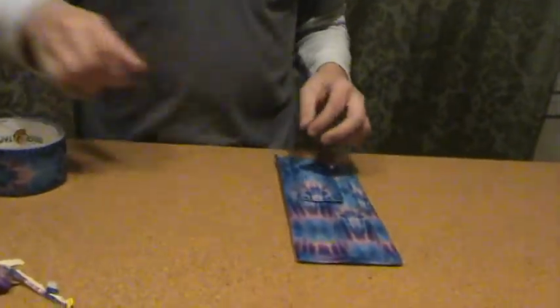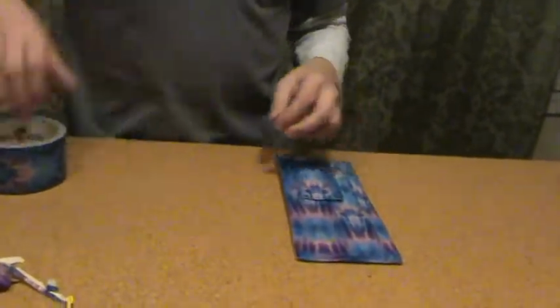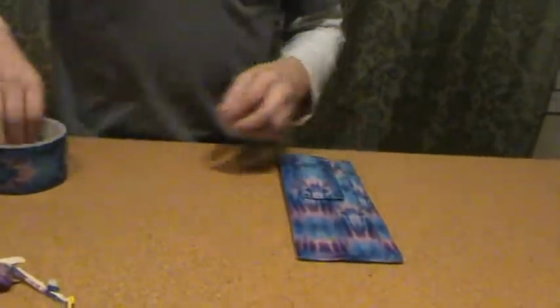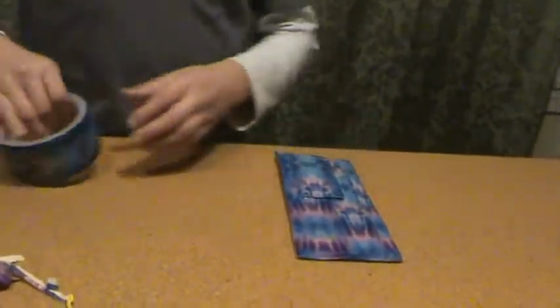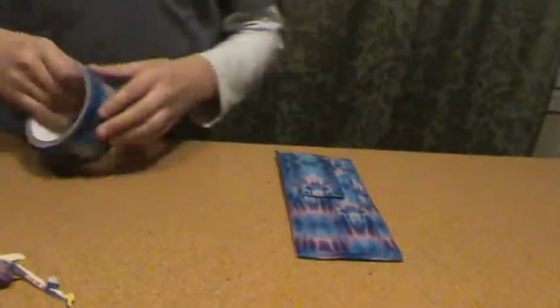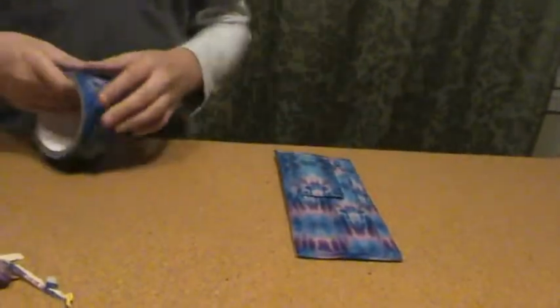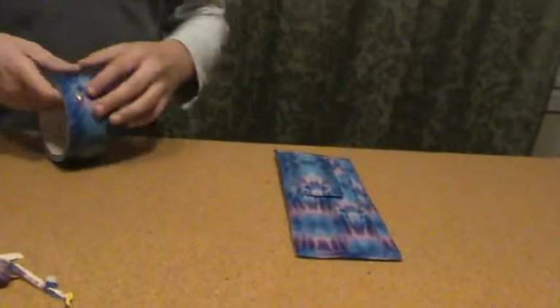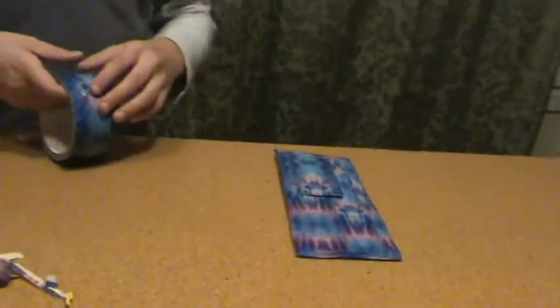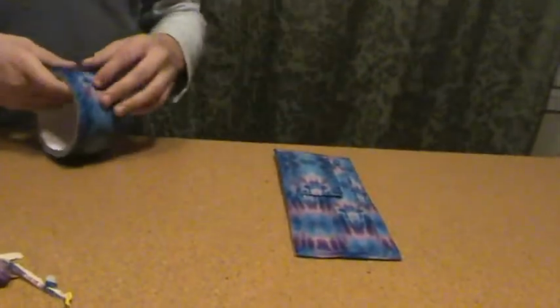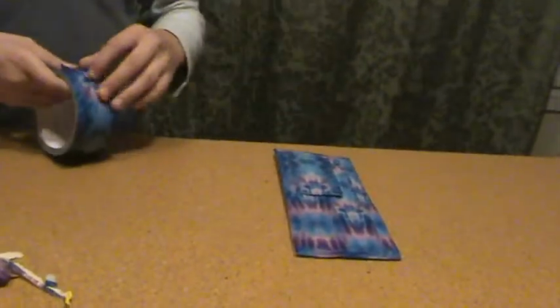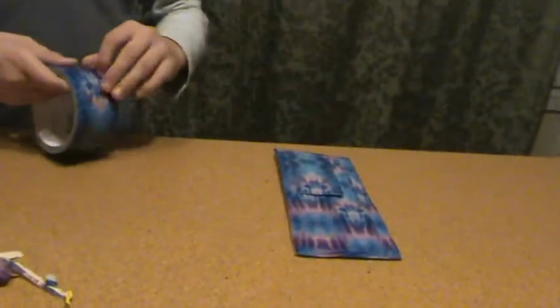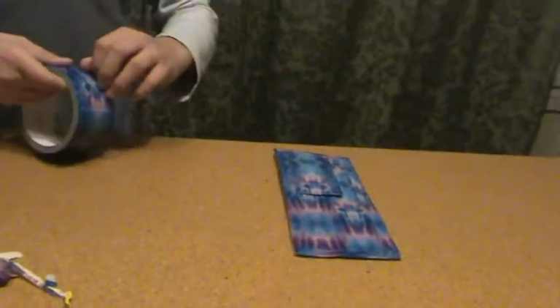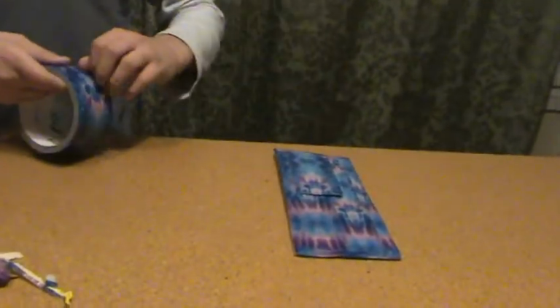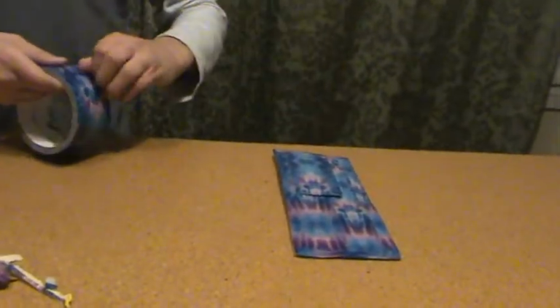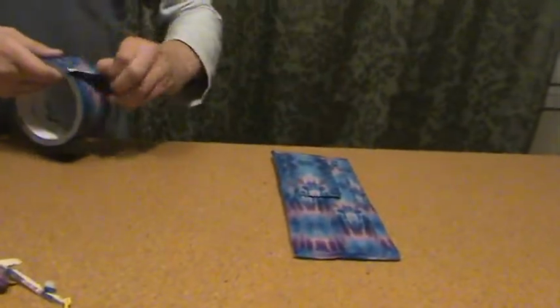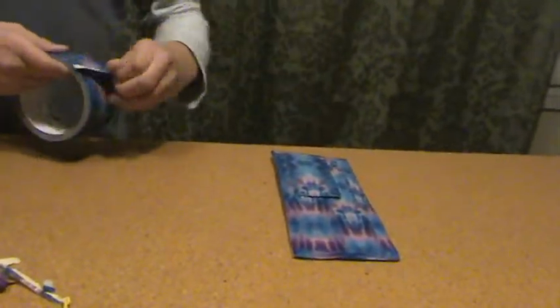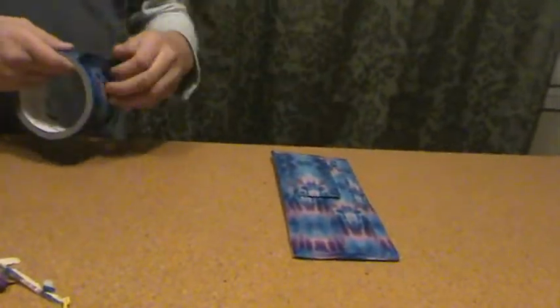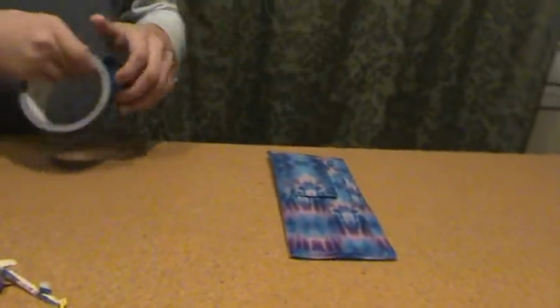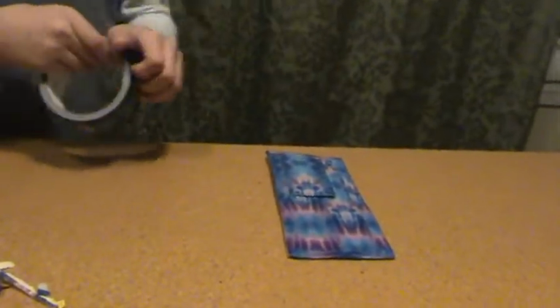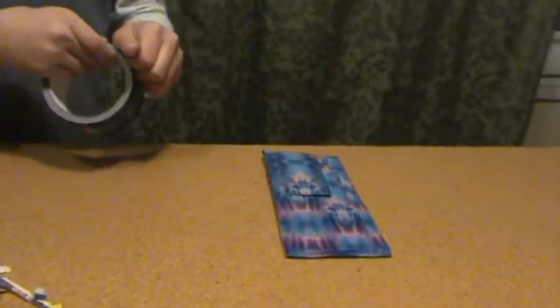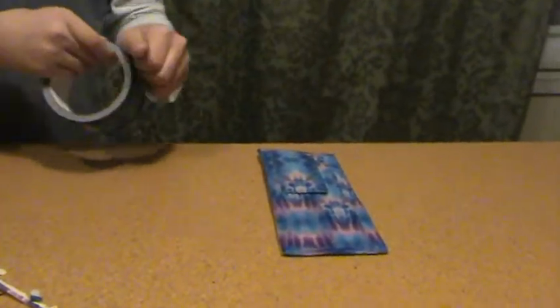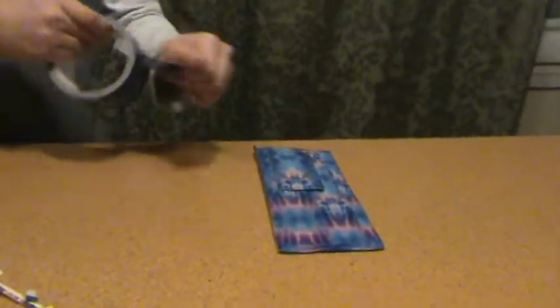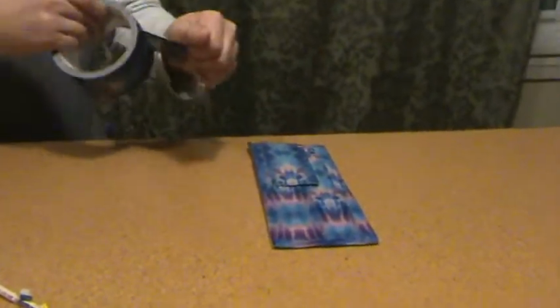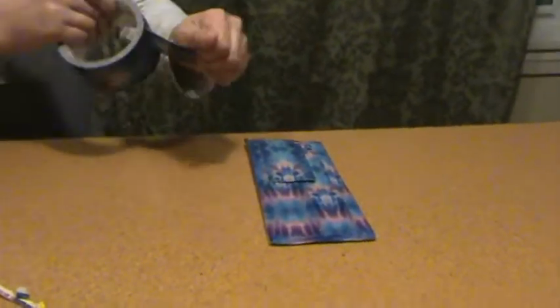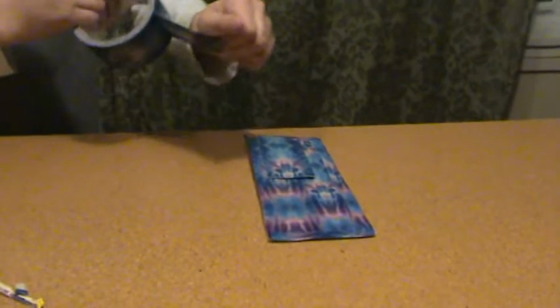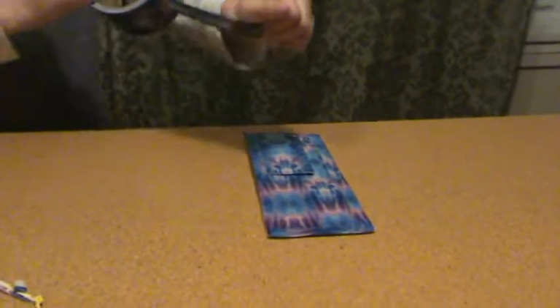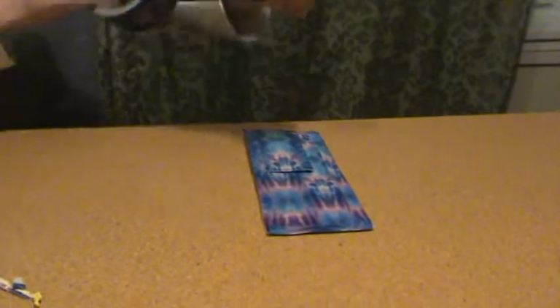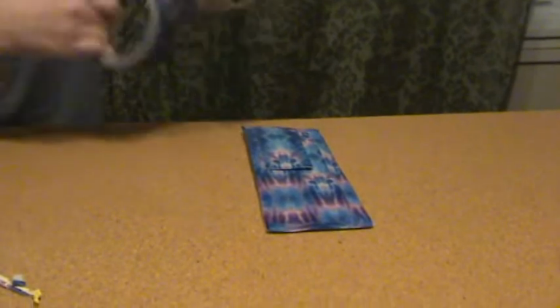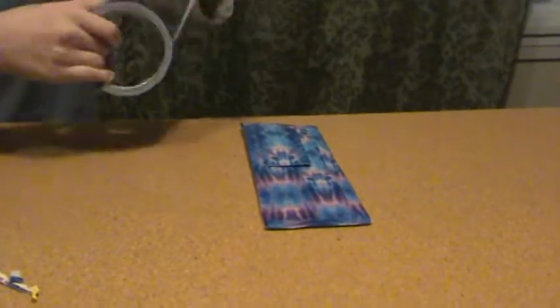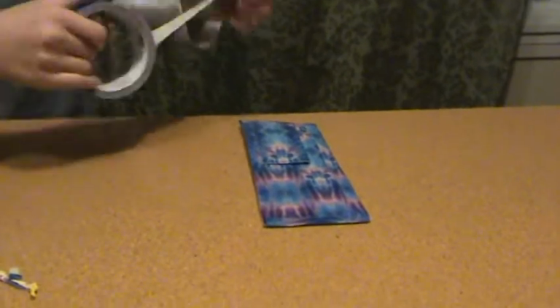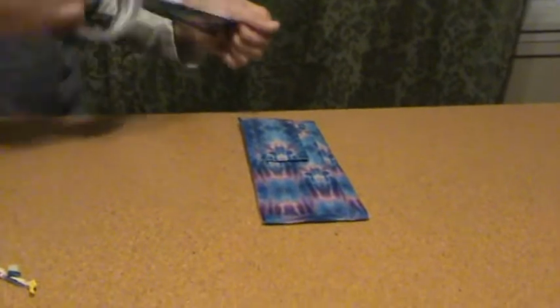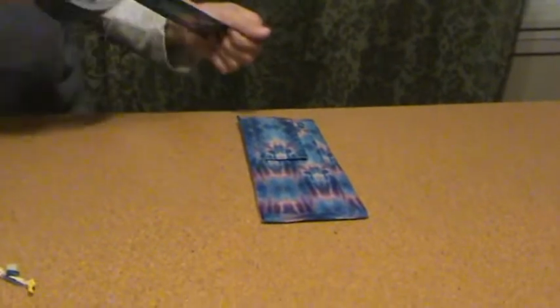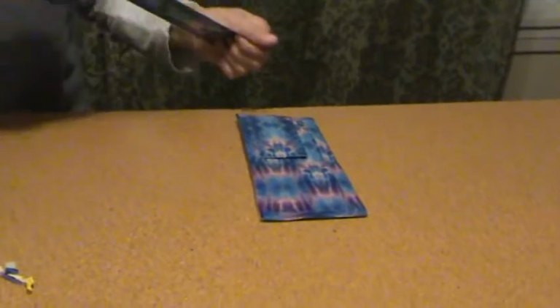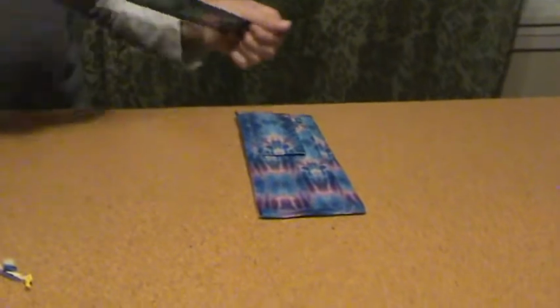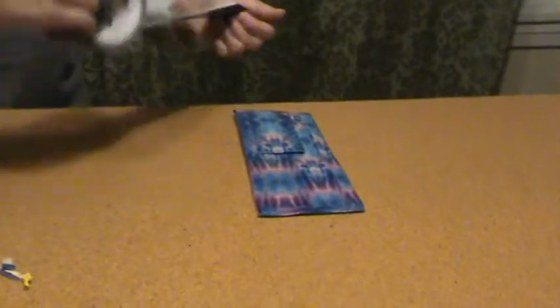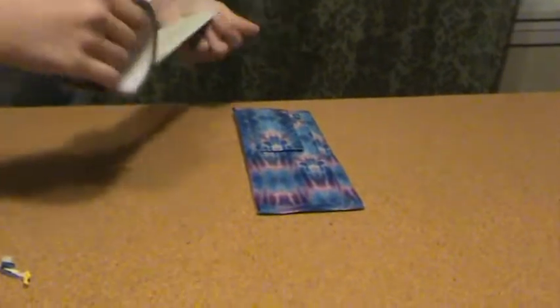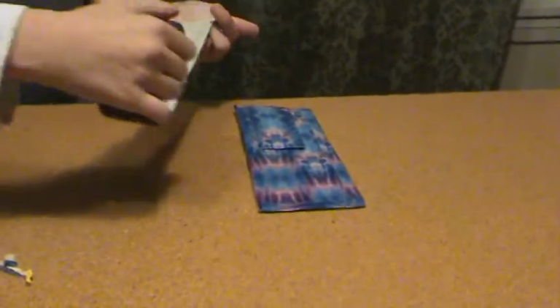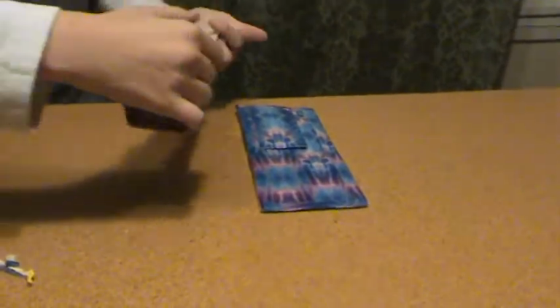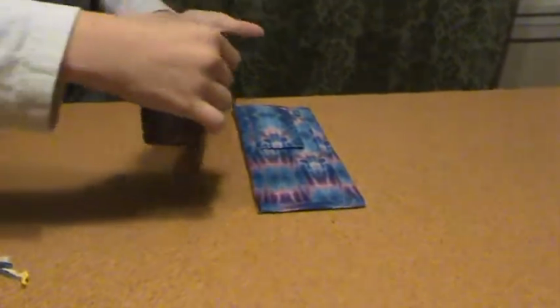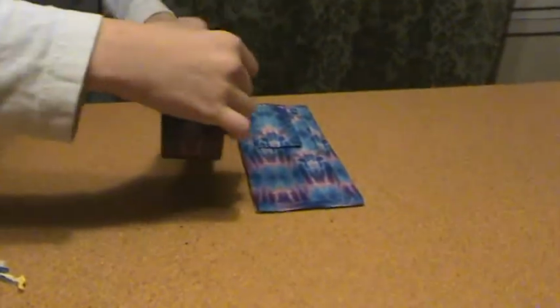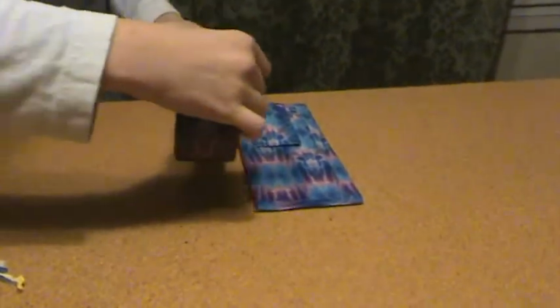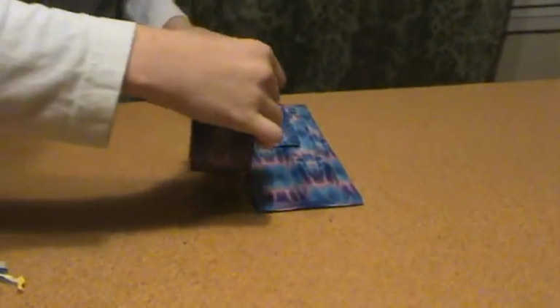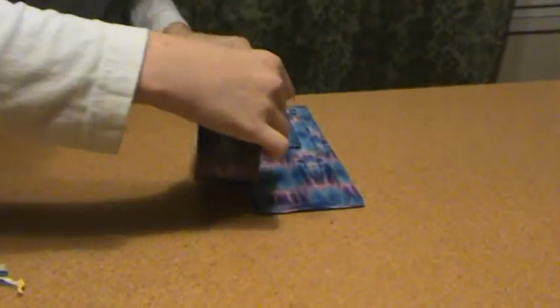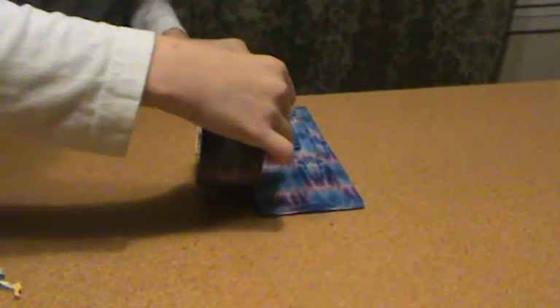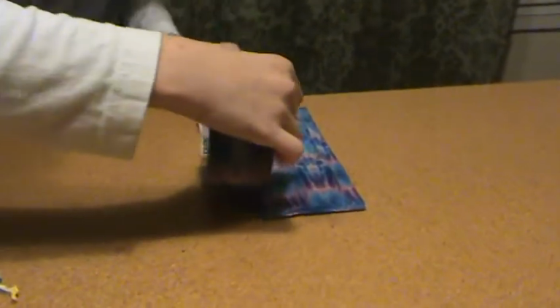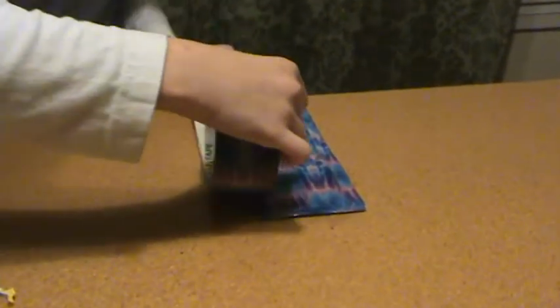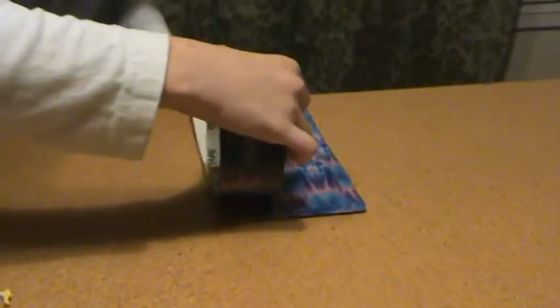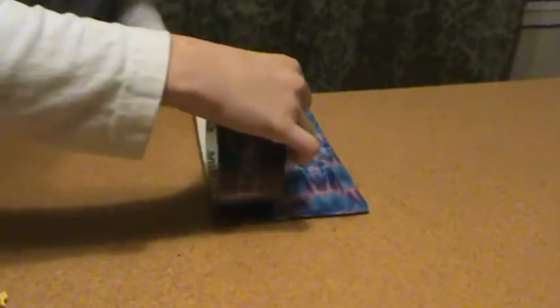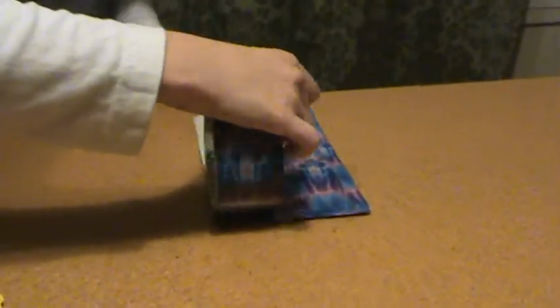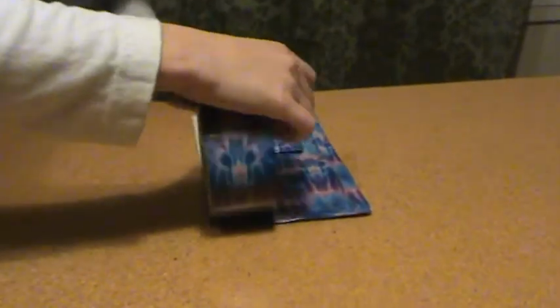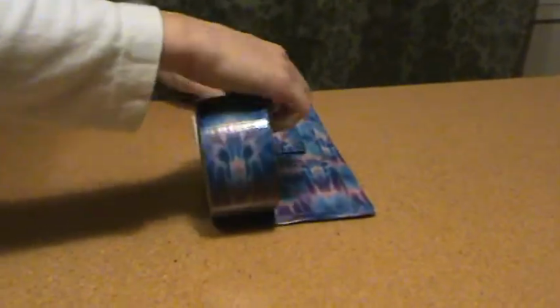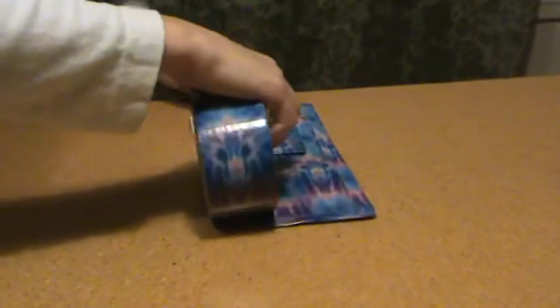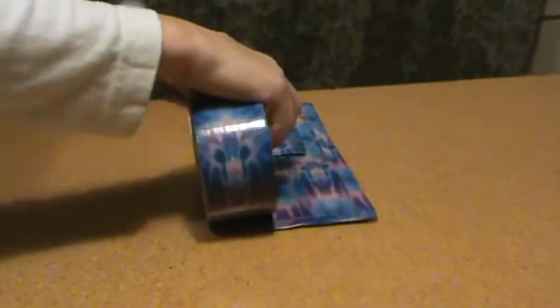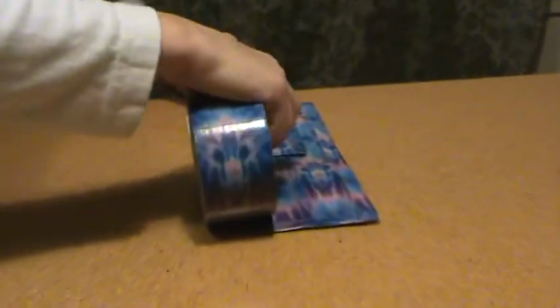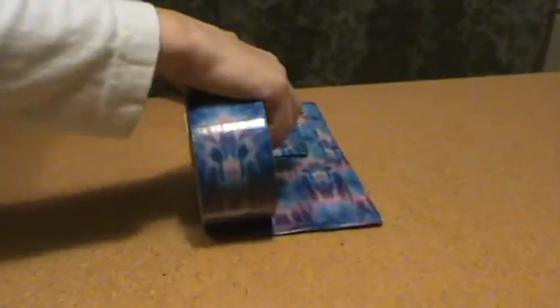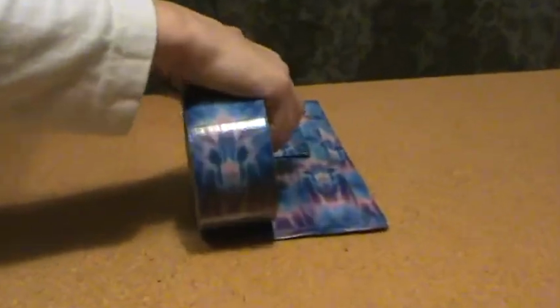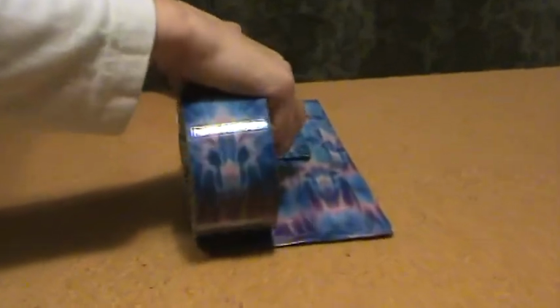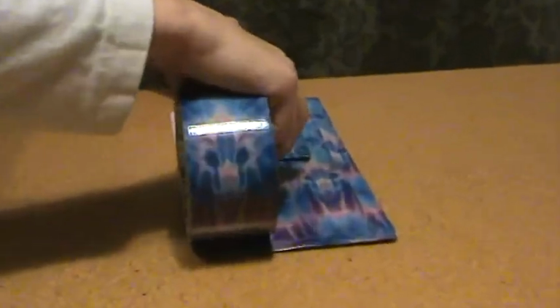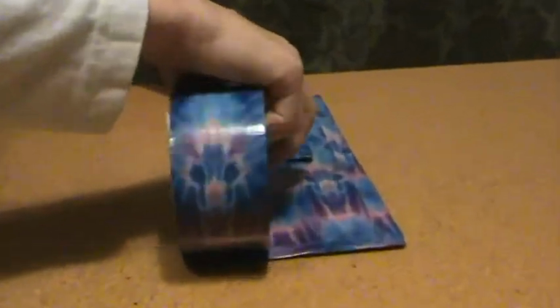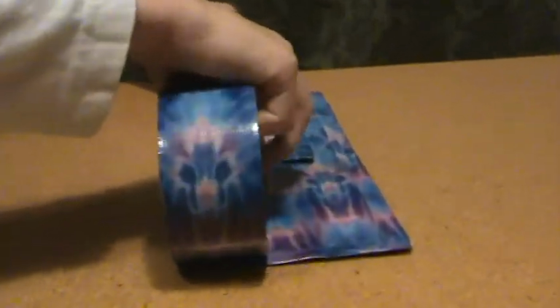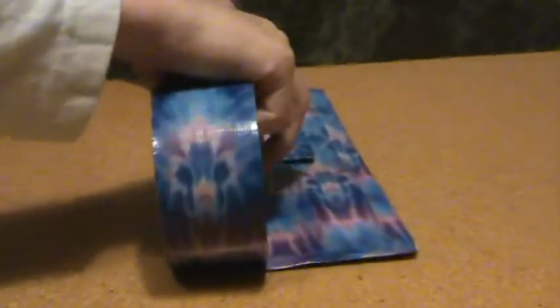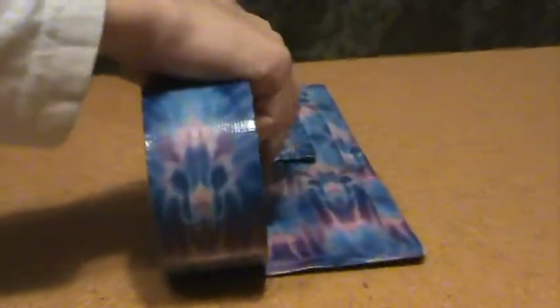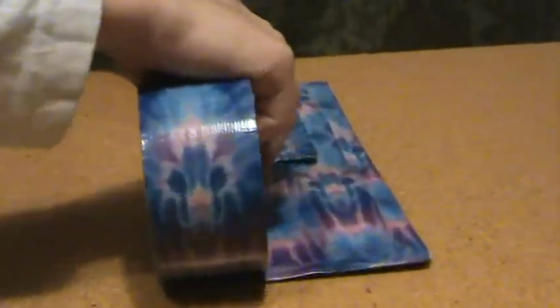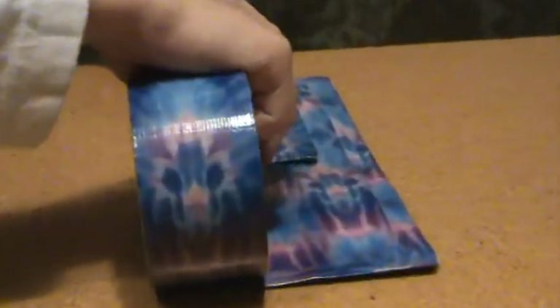Take a piece about as long as the bottom and lay it down.